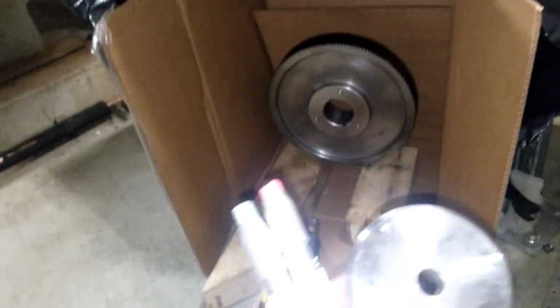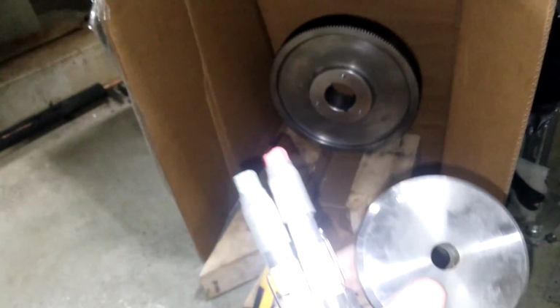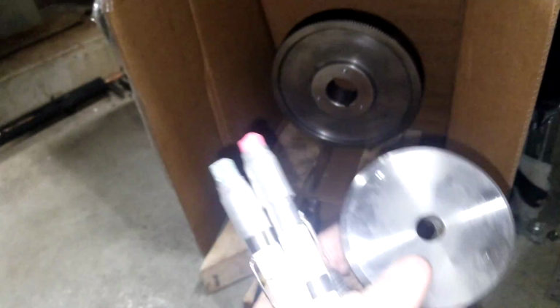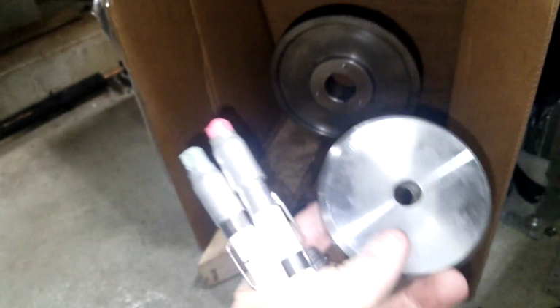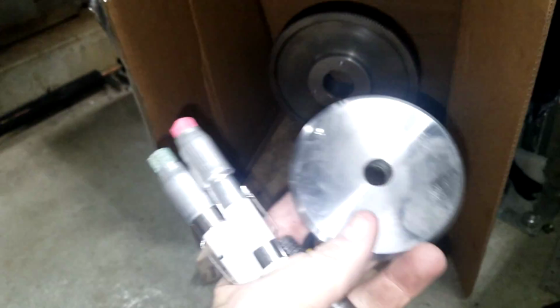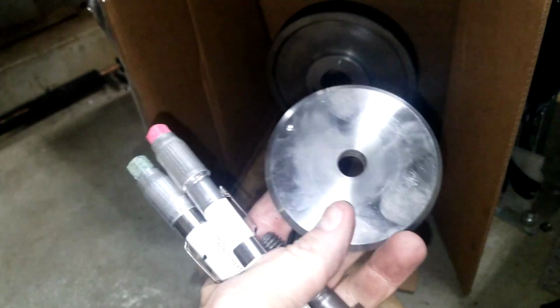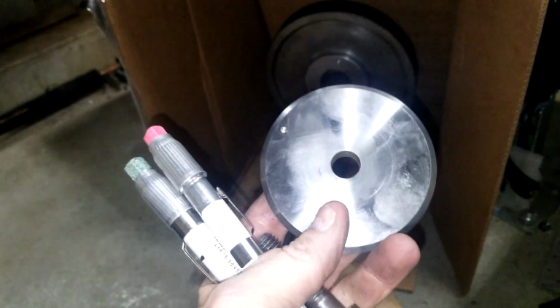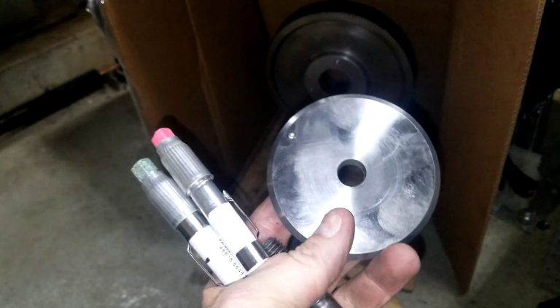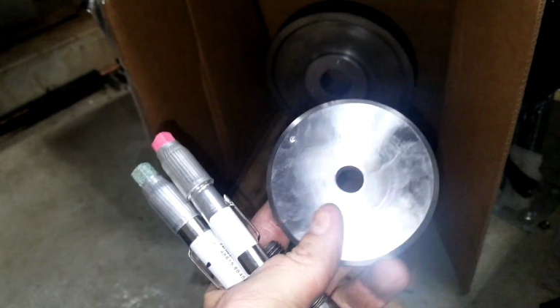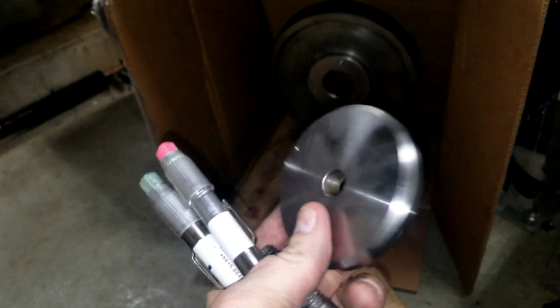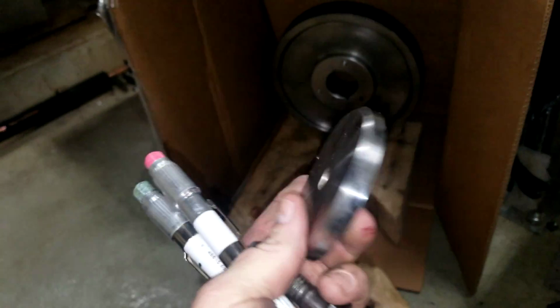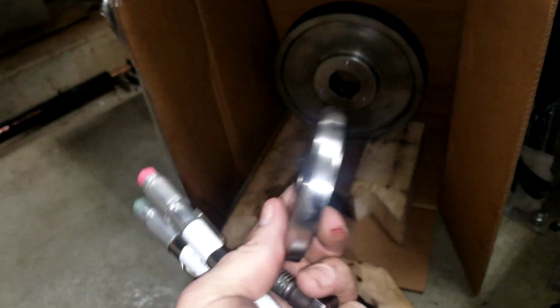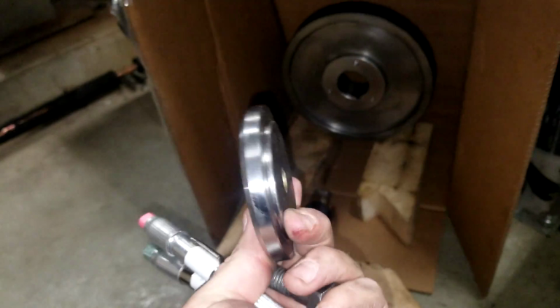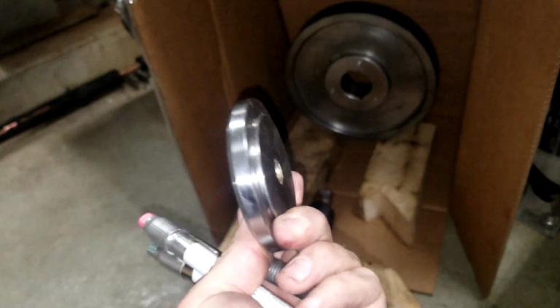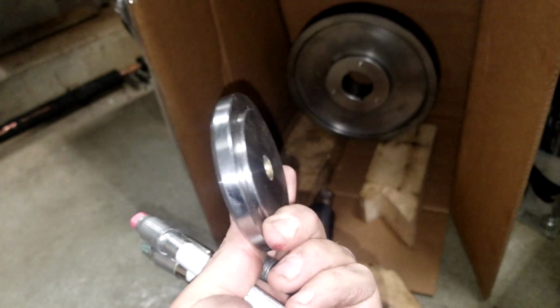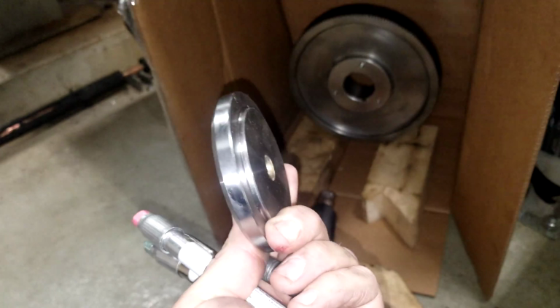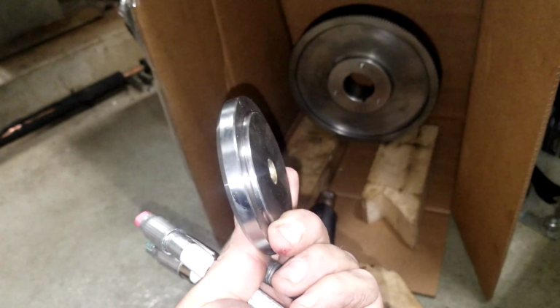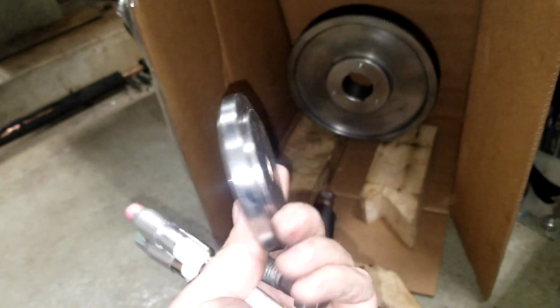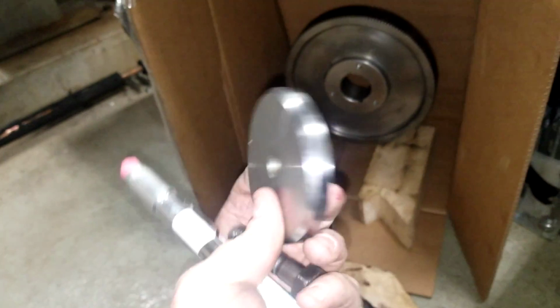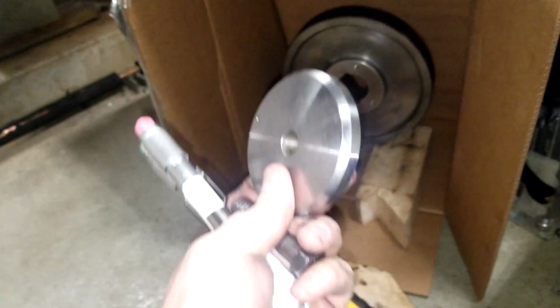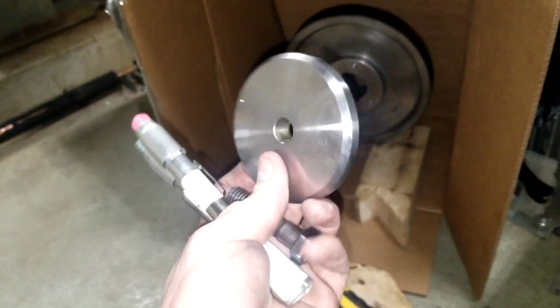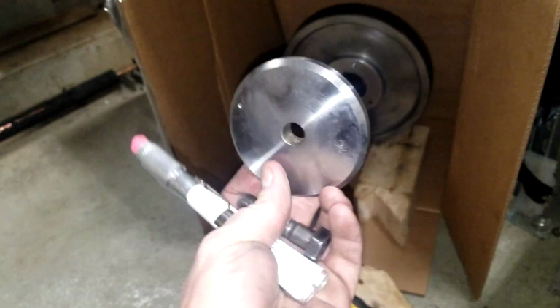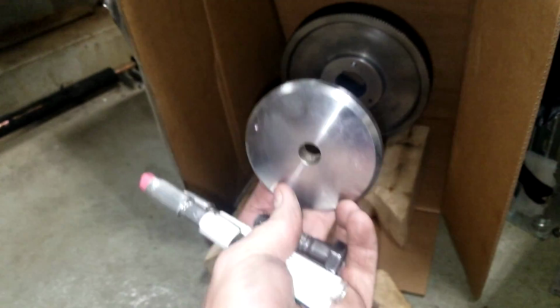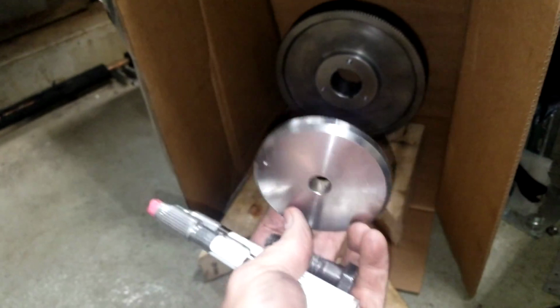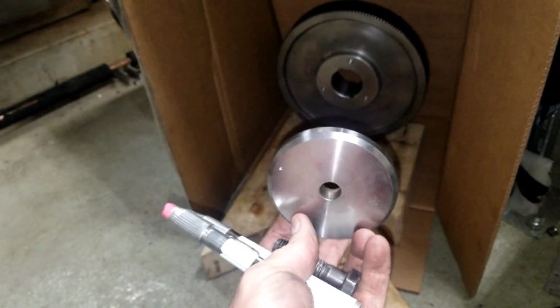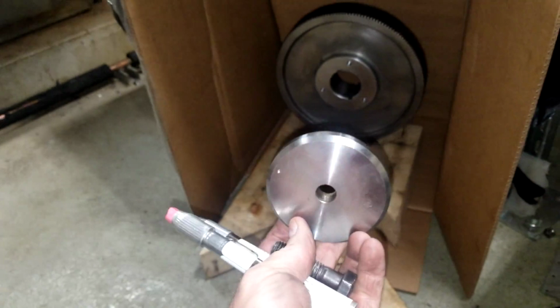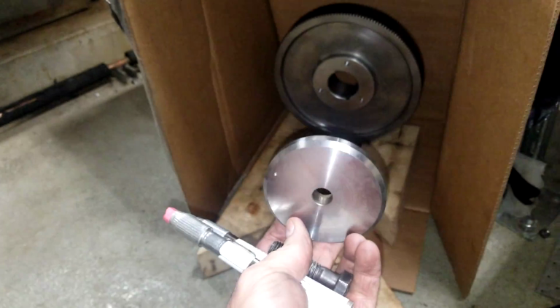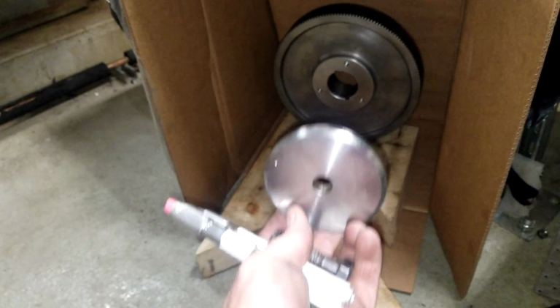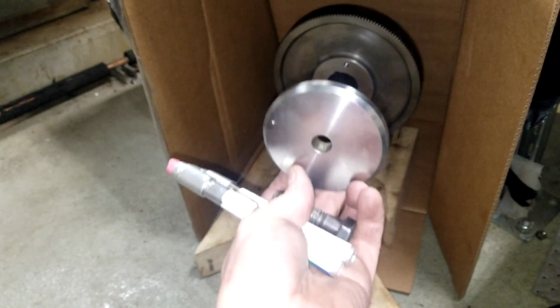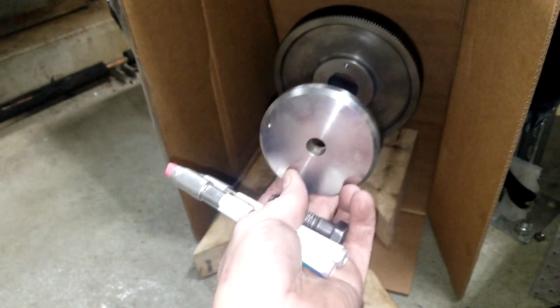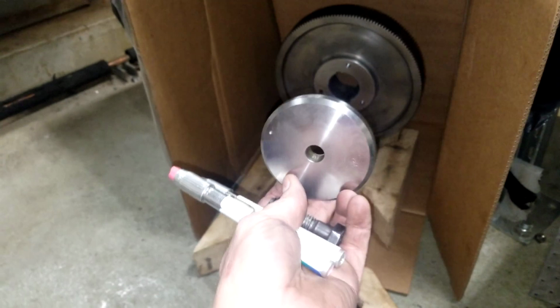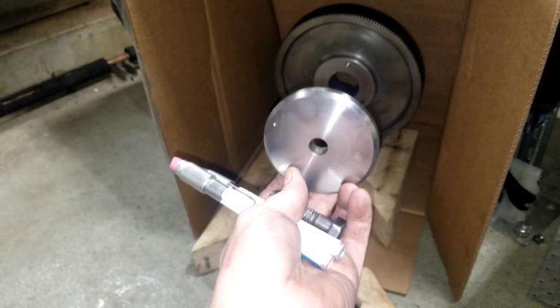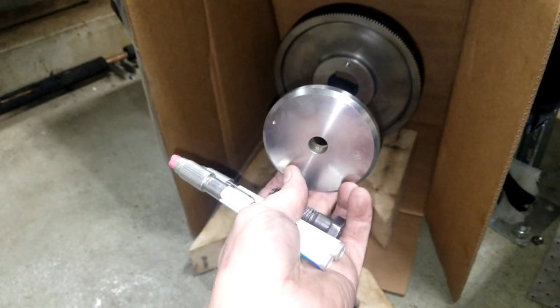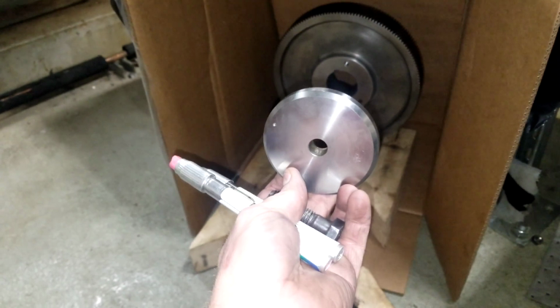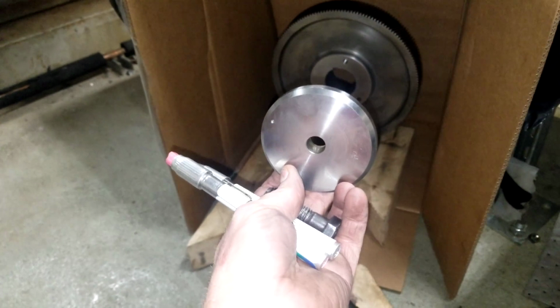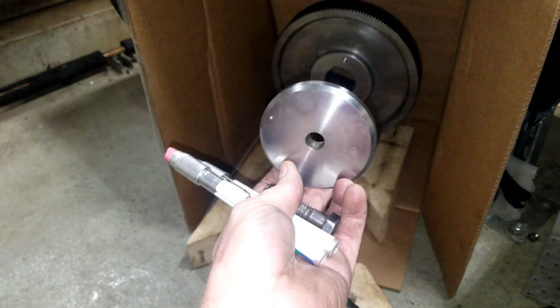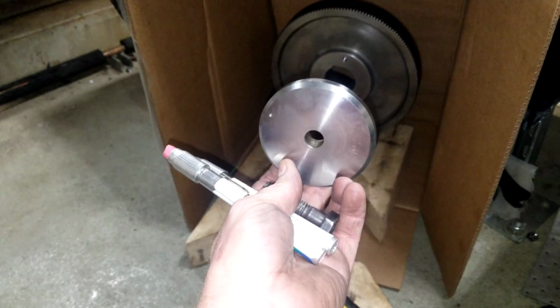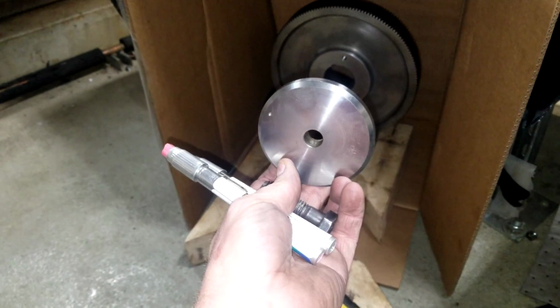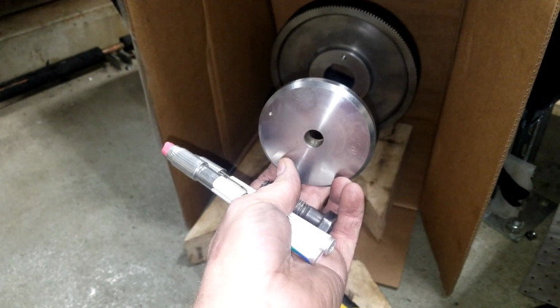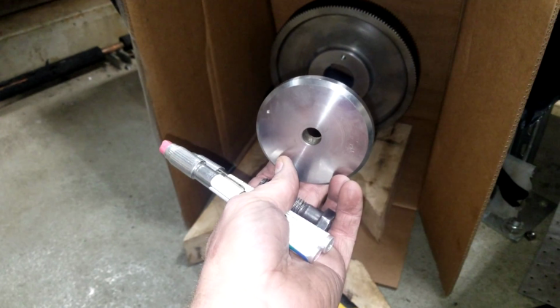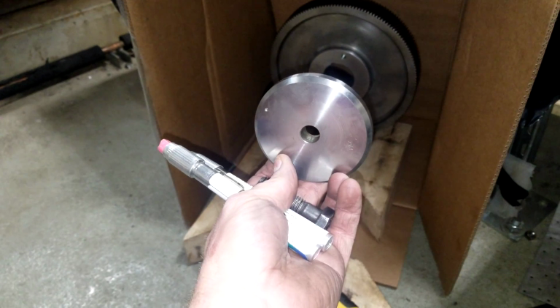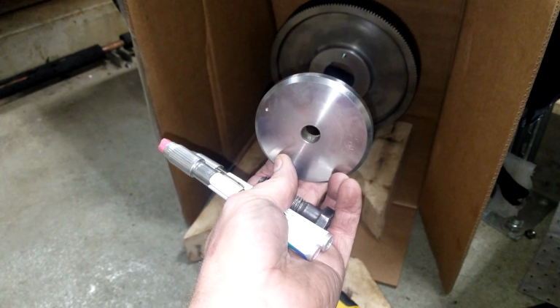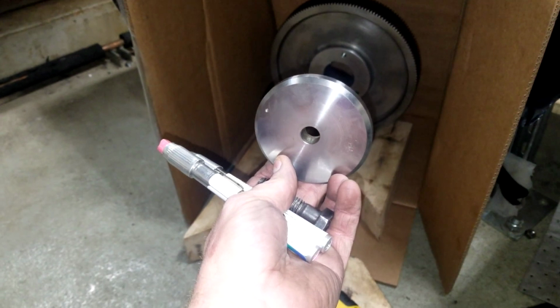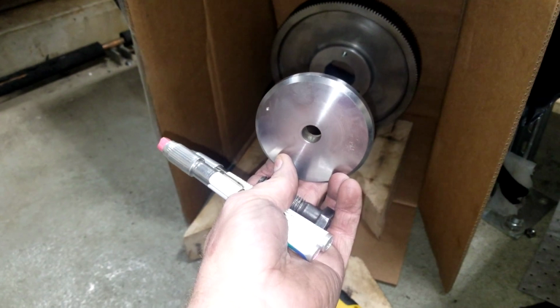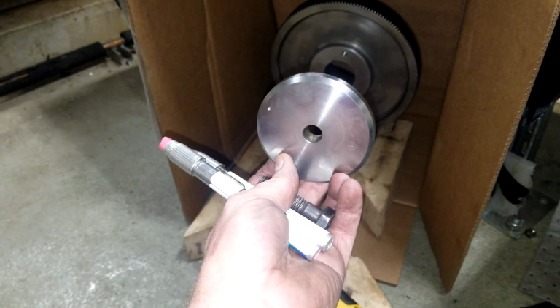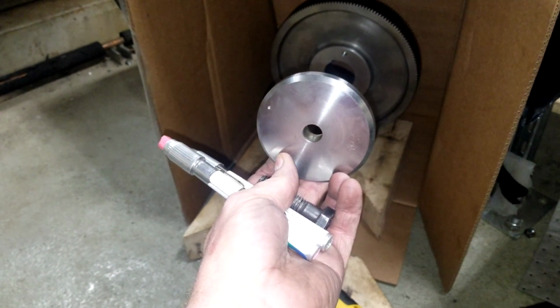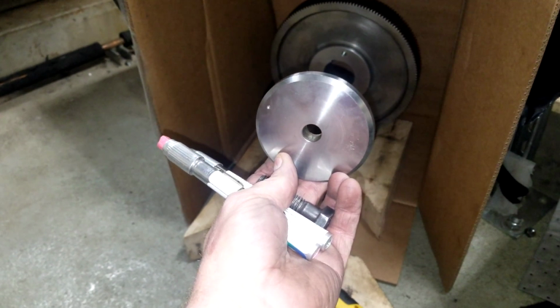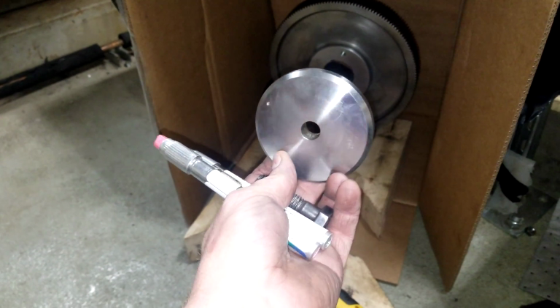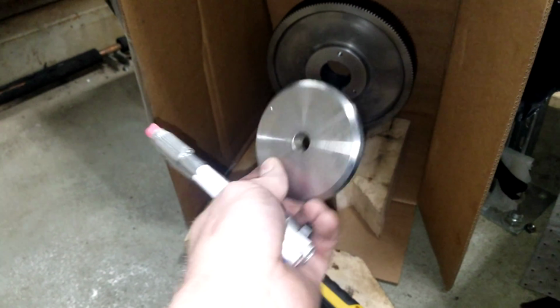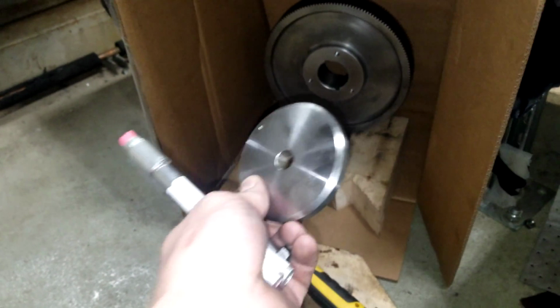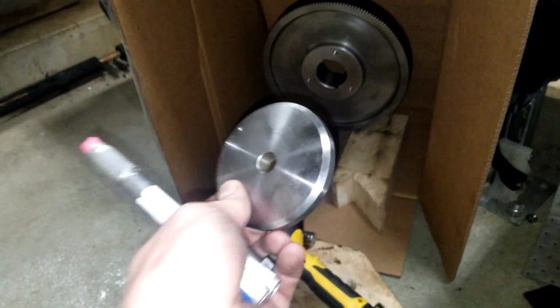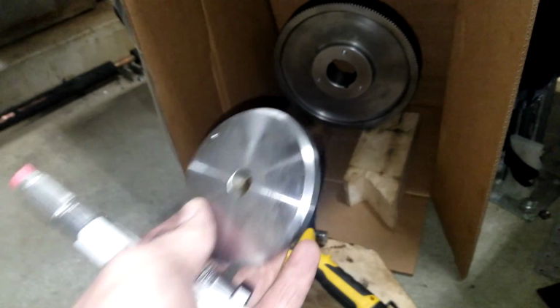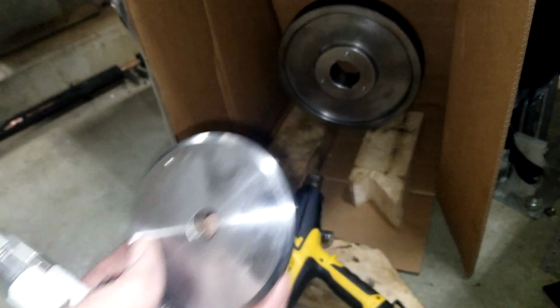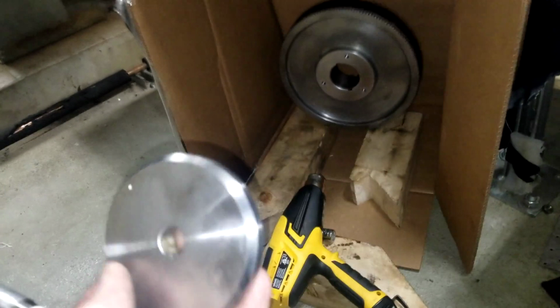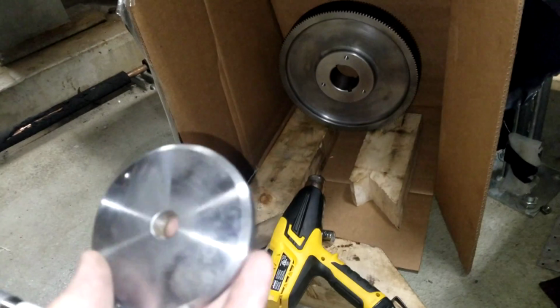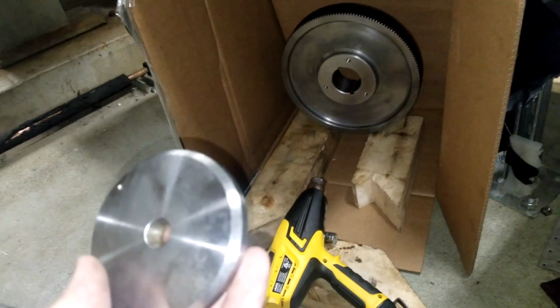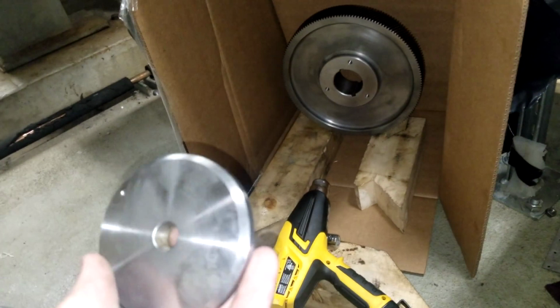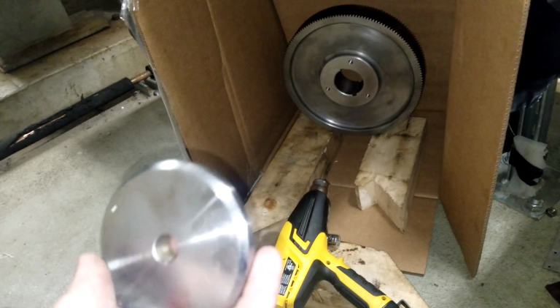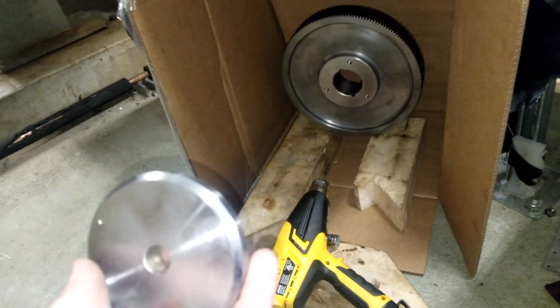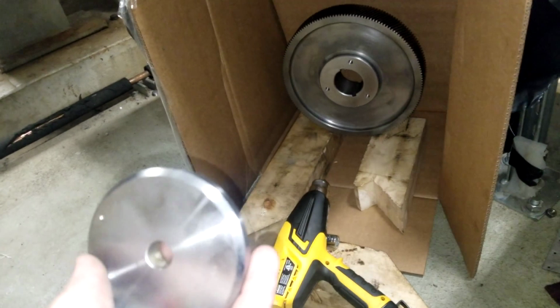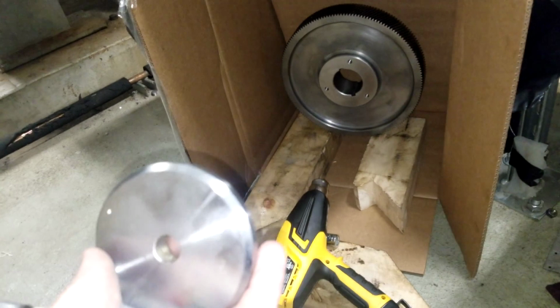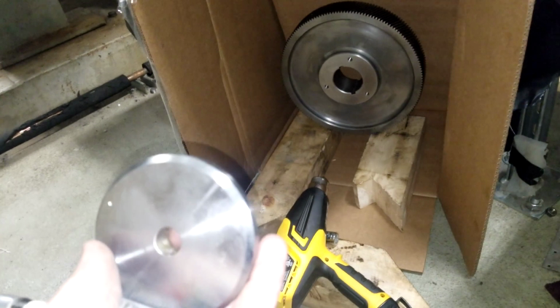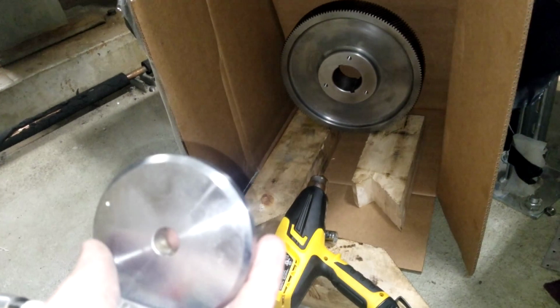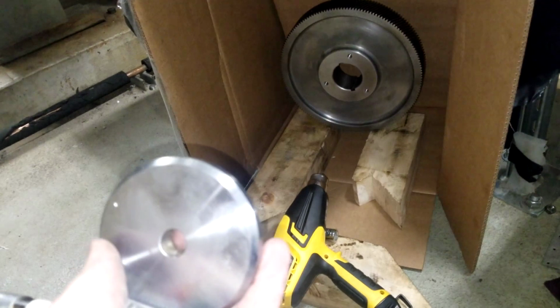Obviously, we have the washer, so the washer will go on the front of that gear, and I'm going to bolt through it.